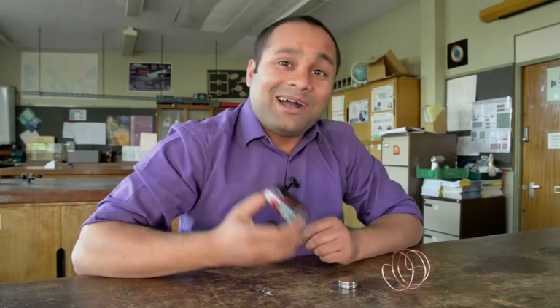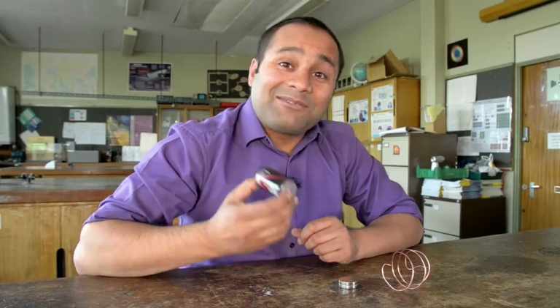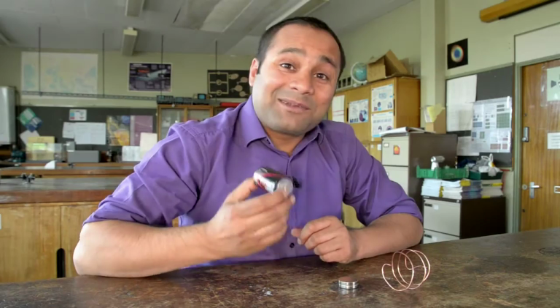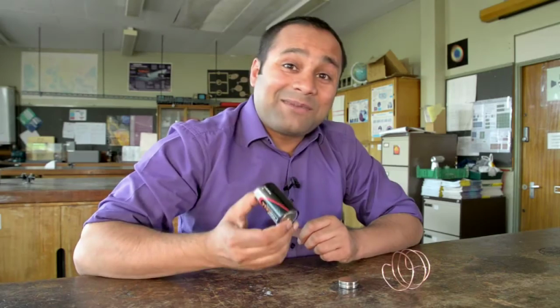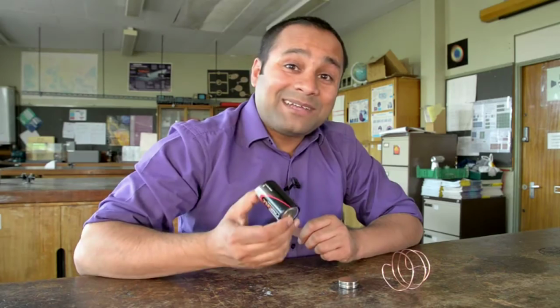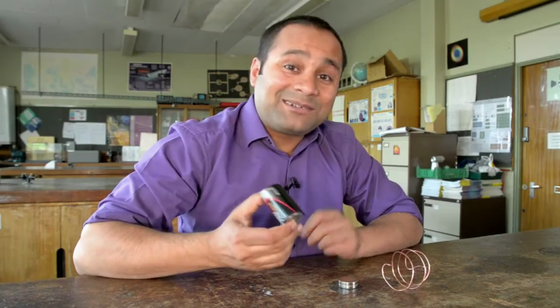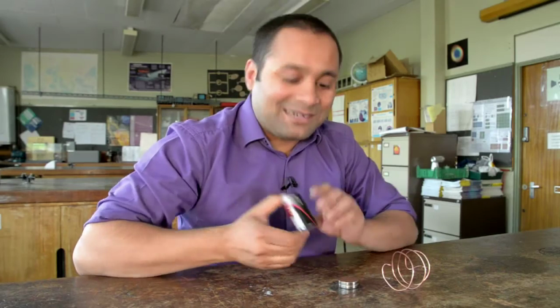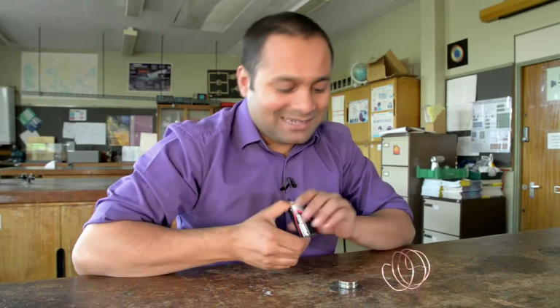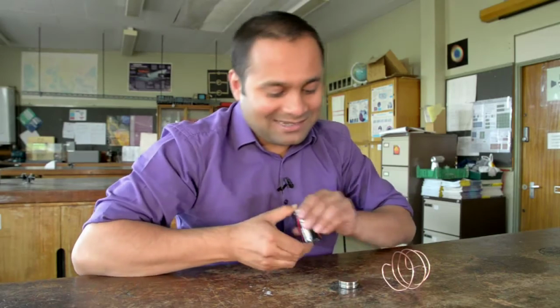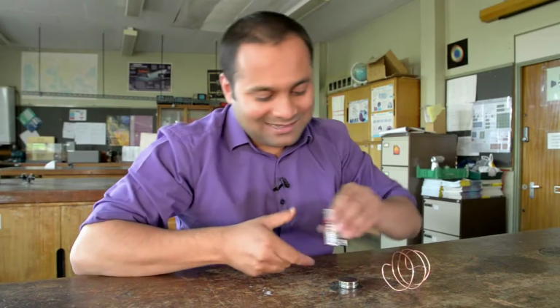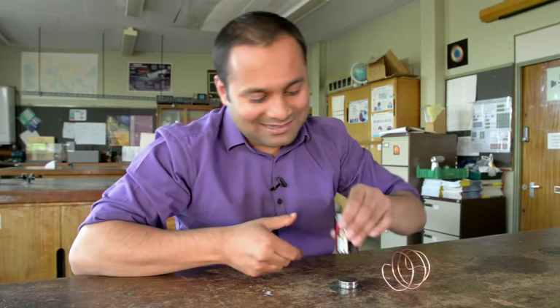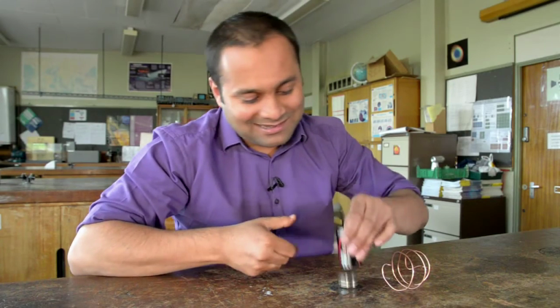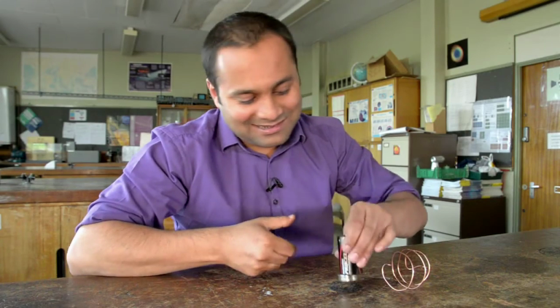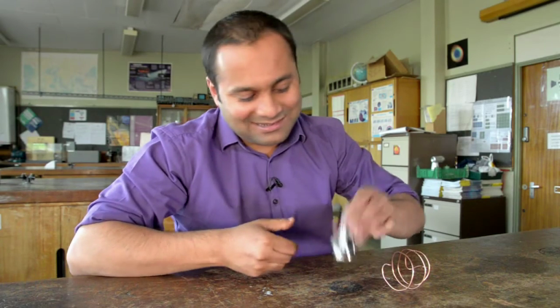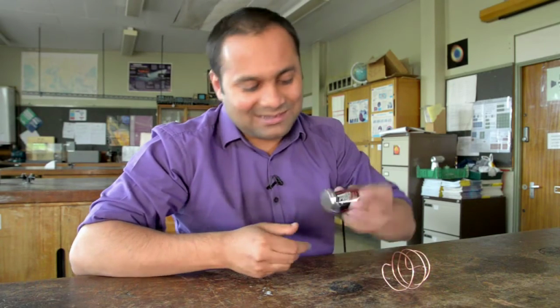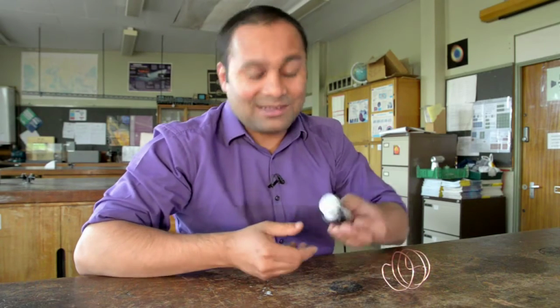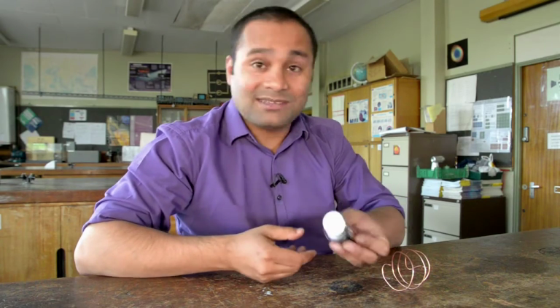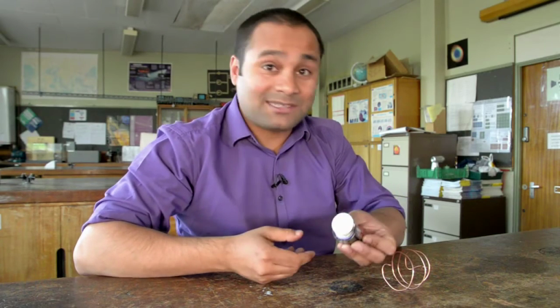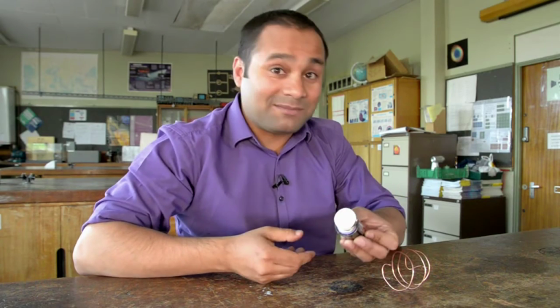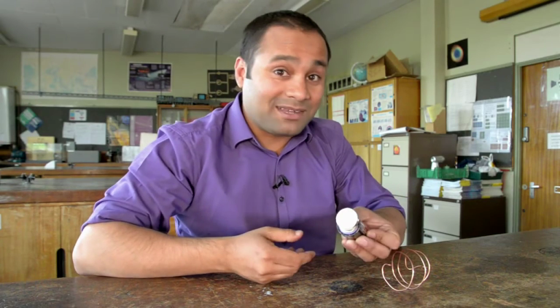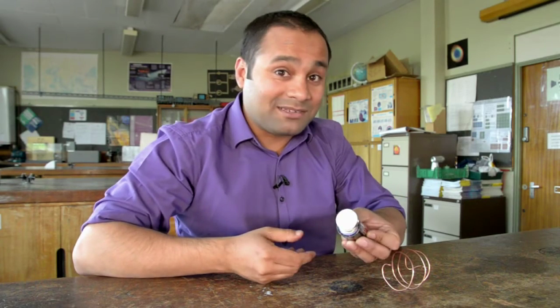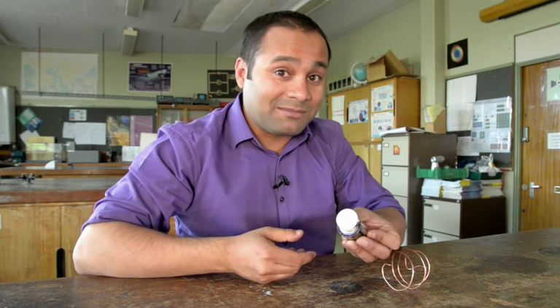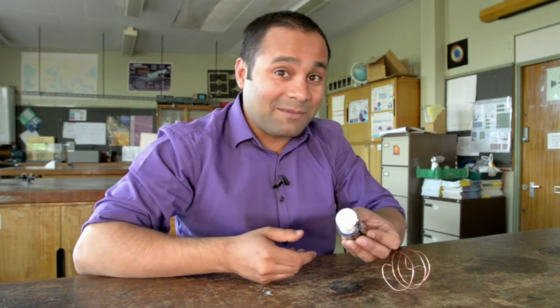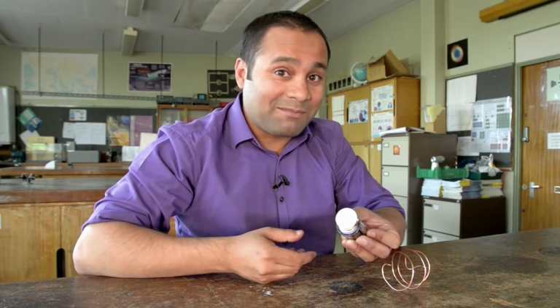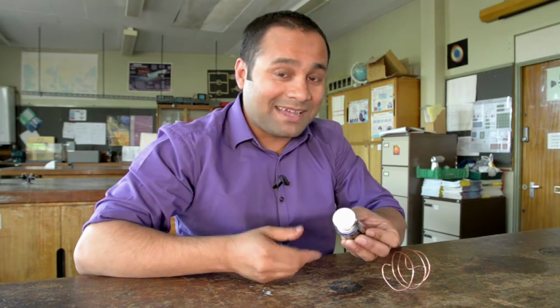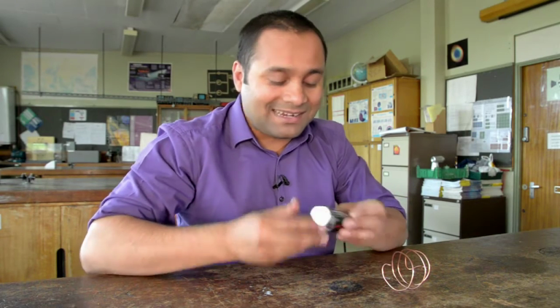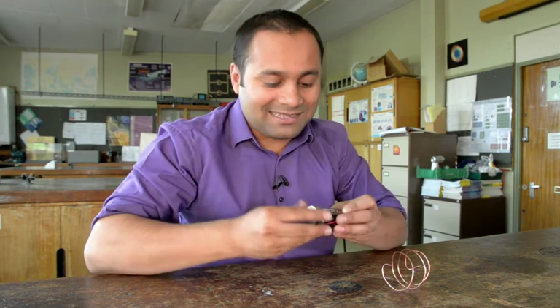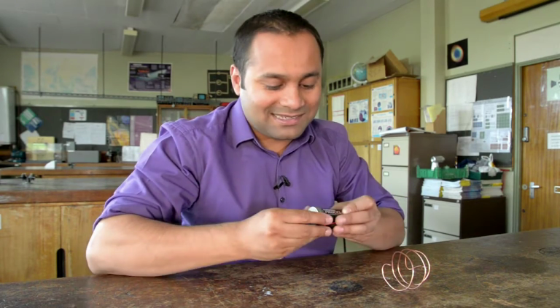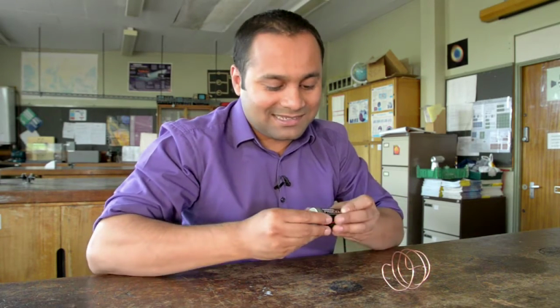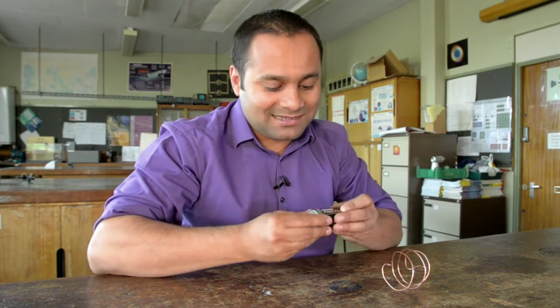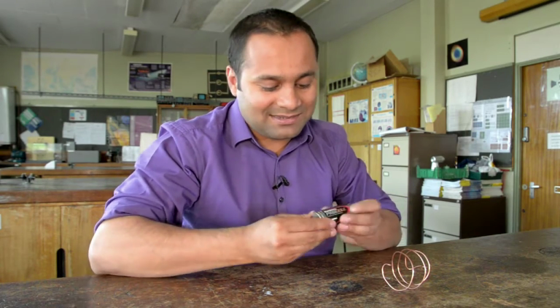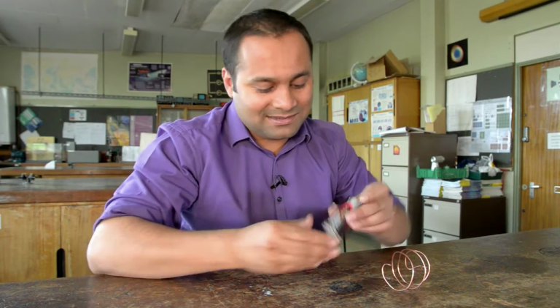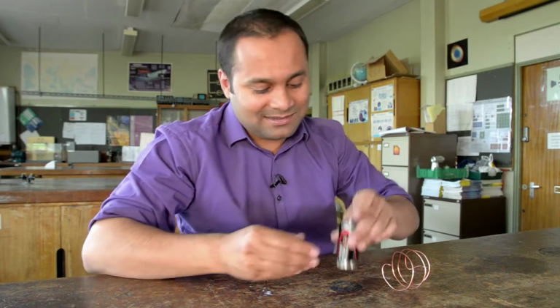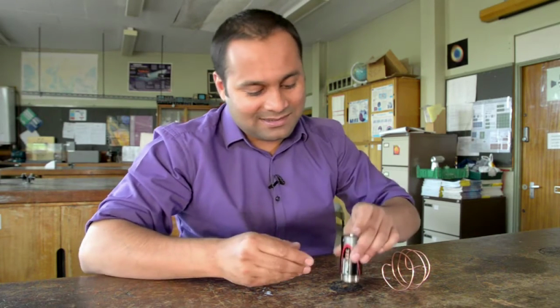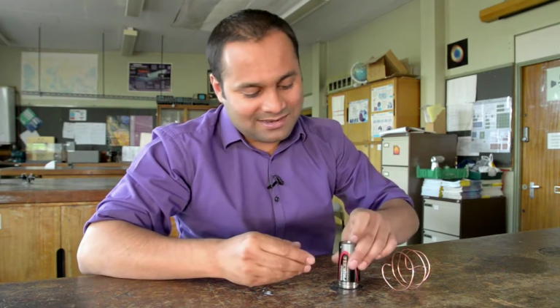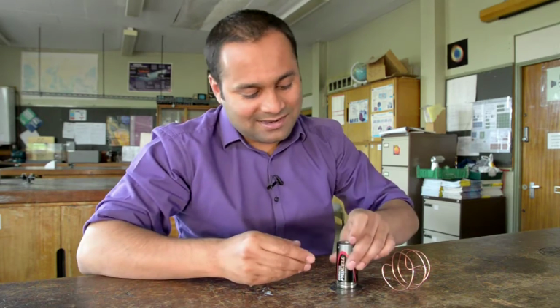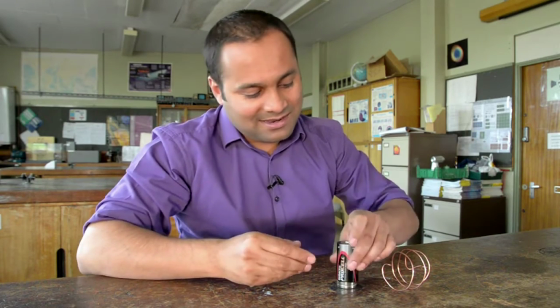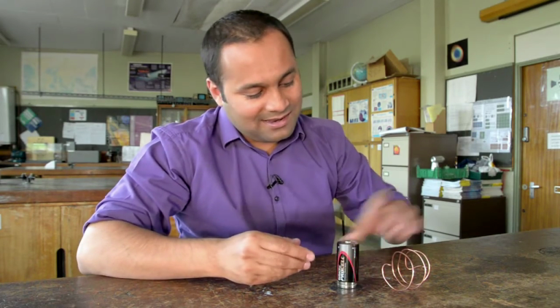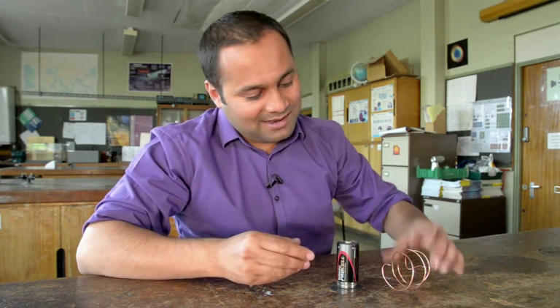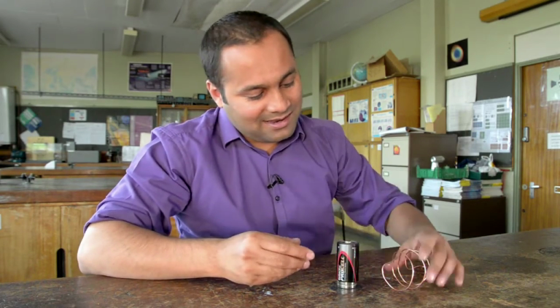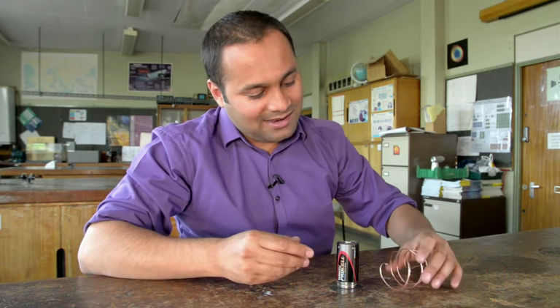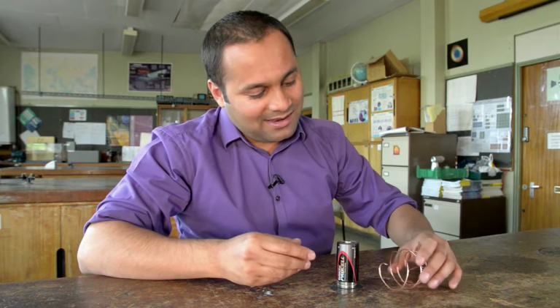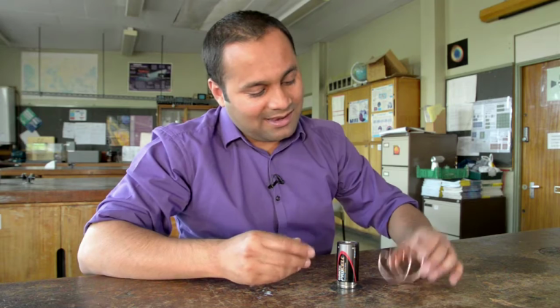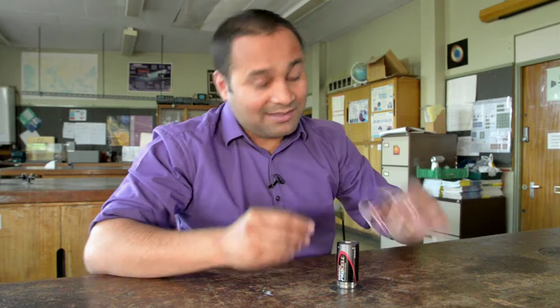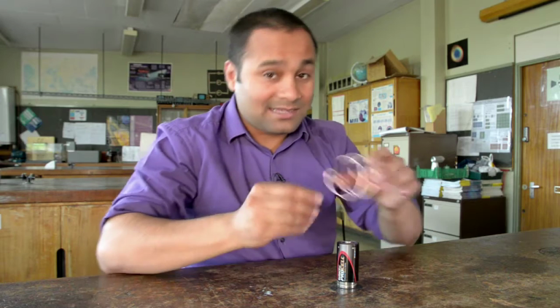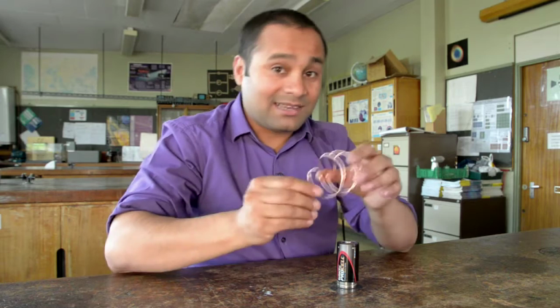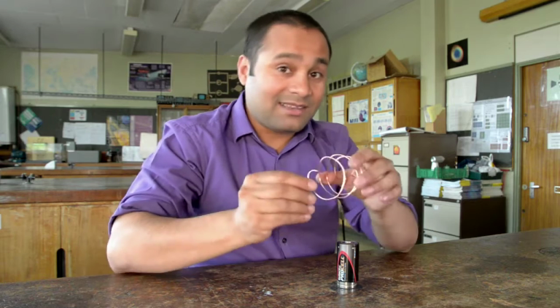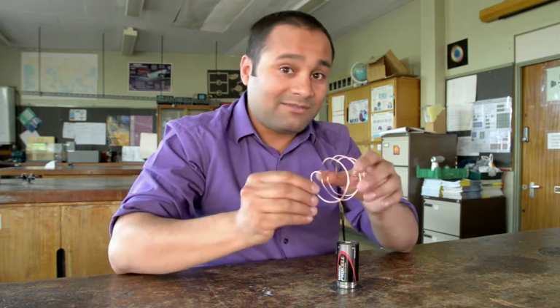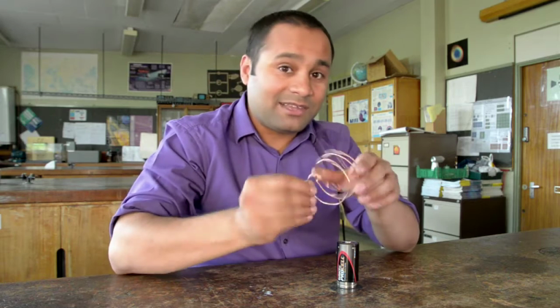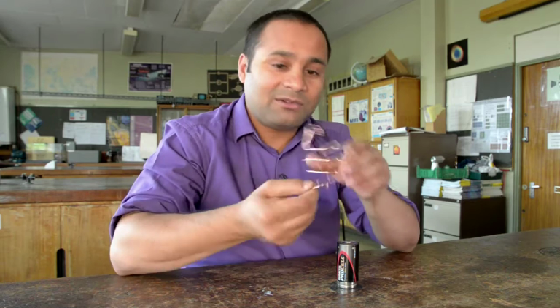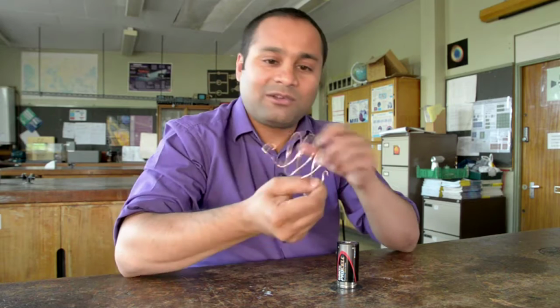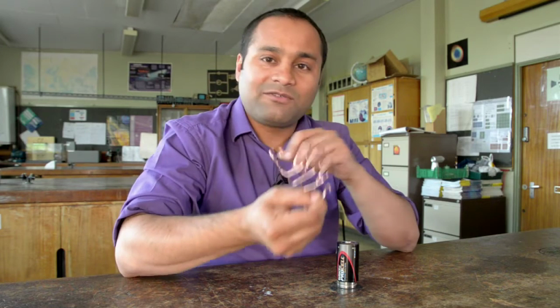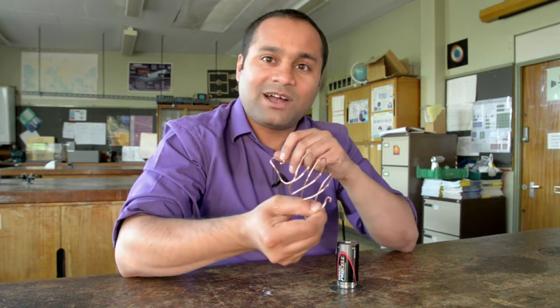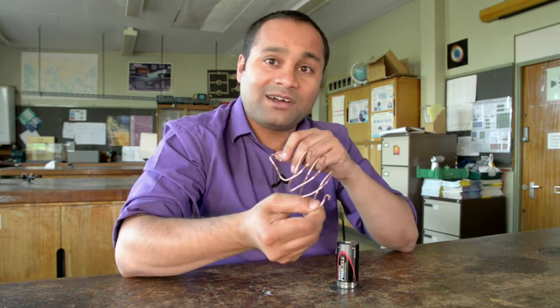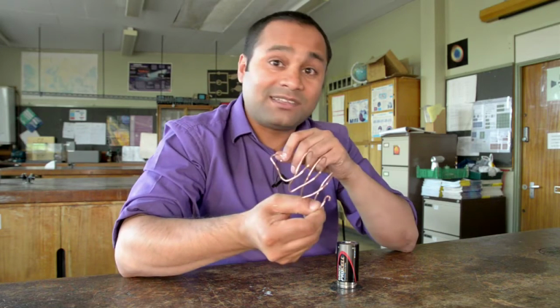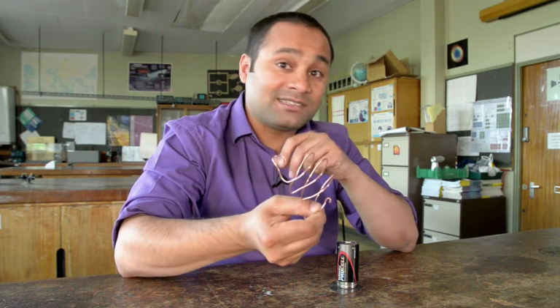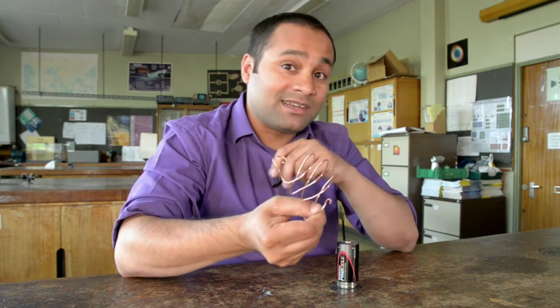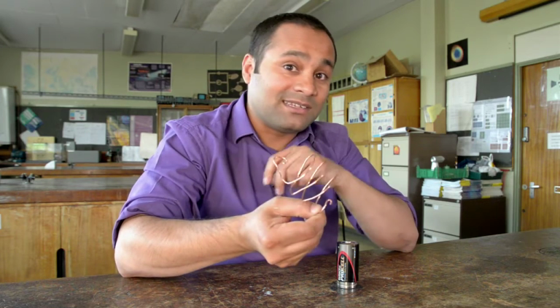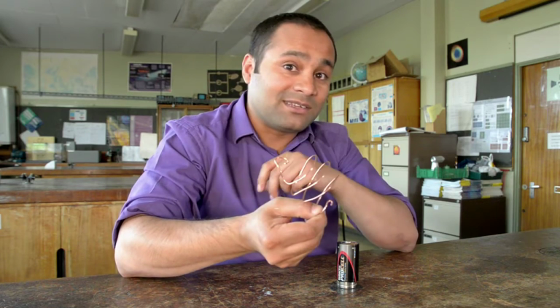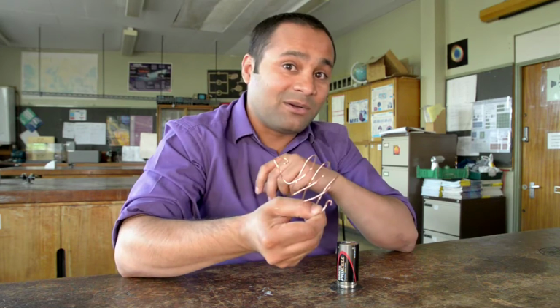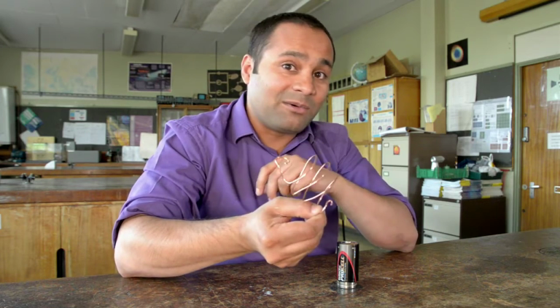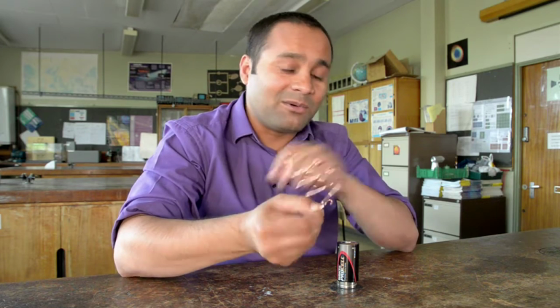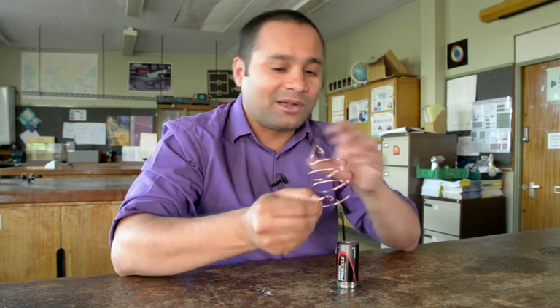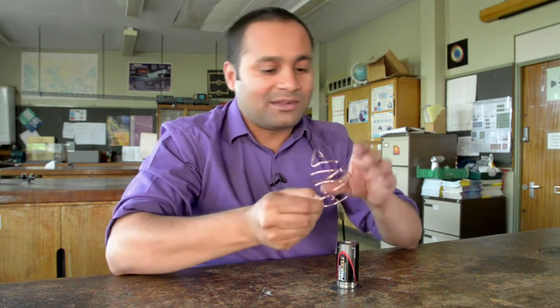I've got a battery, some neodymium magnets, and this lovely coil of uninsulated copper wire.